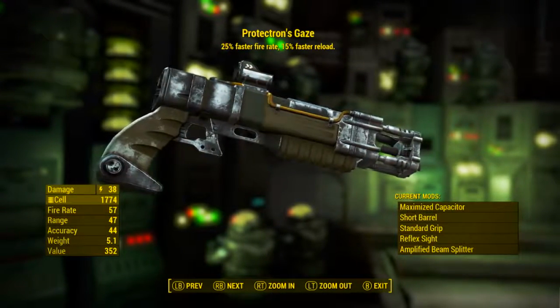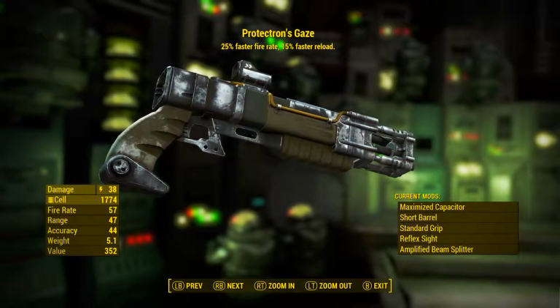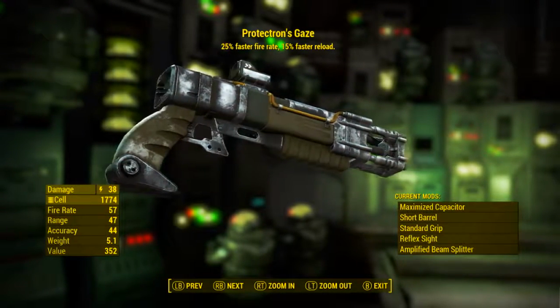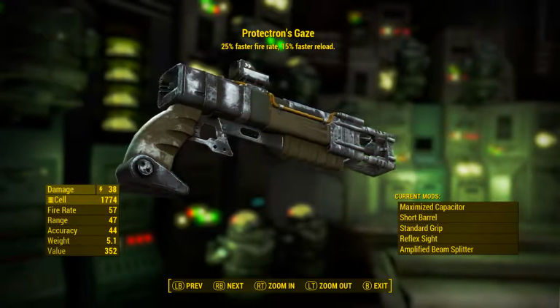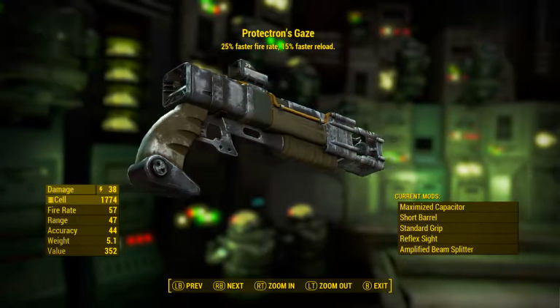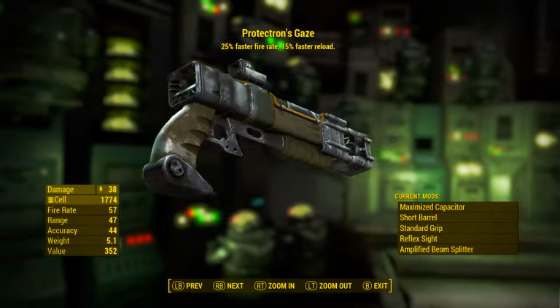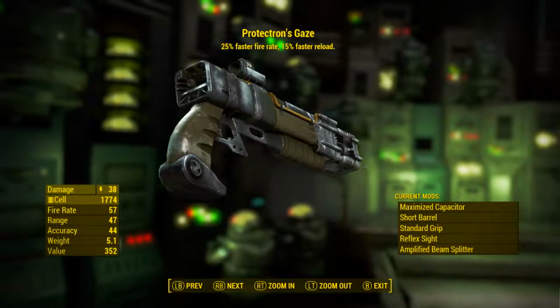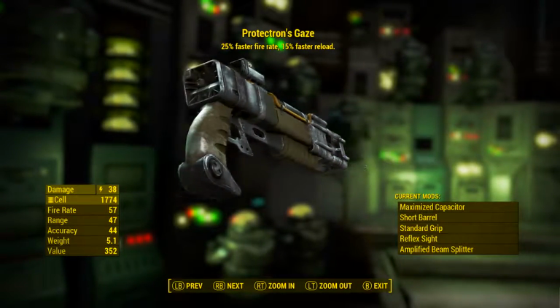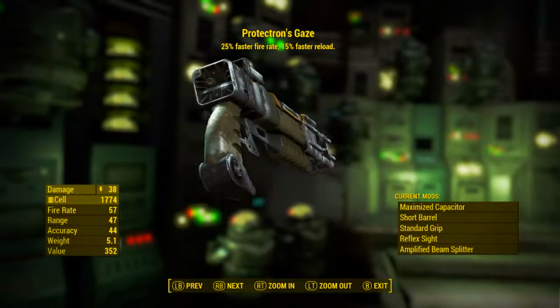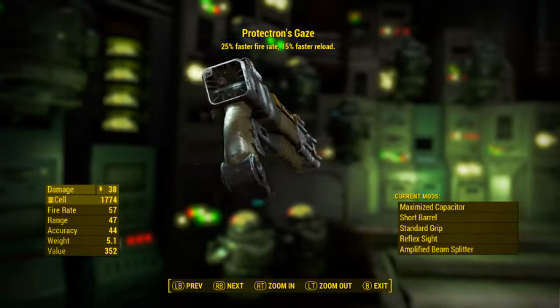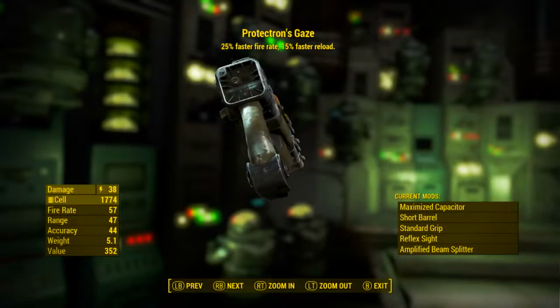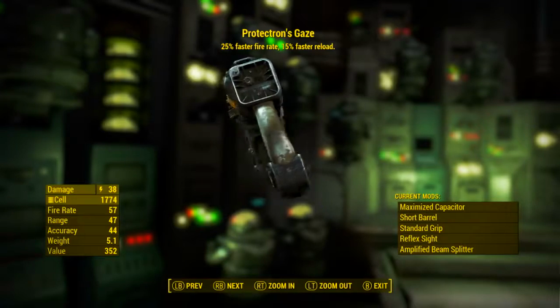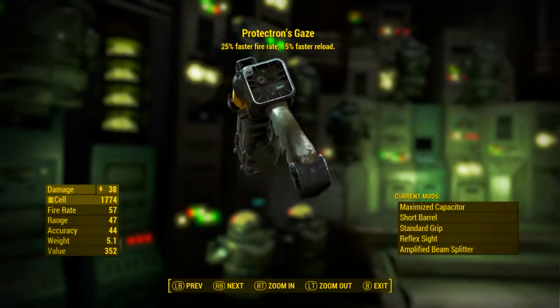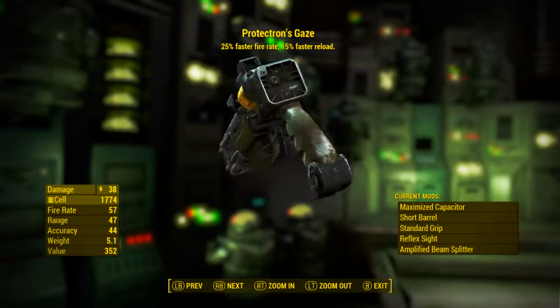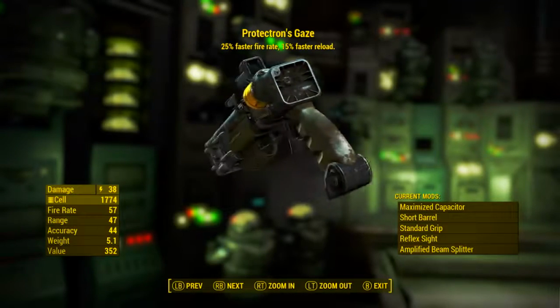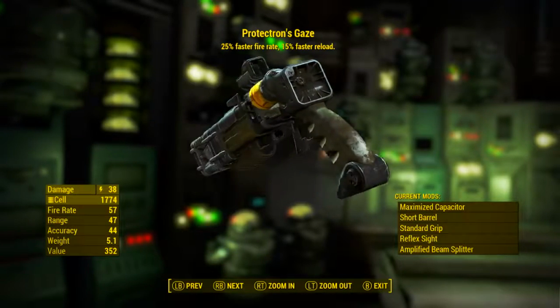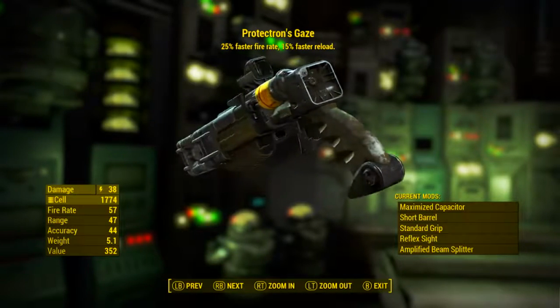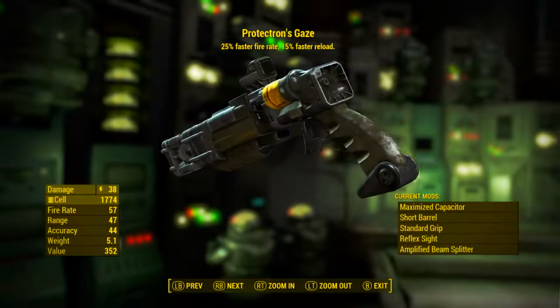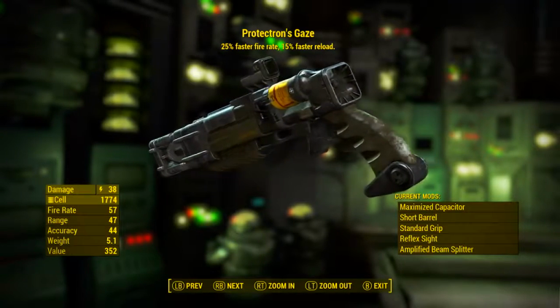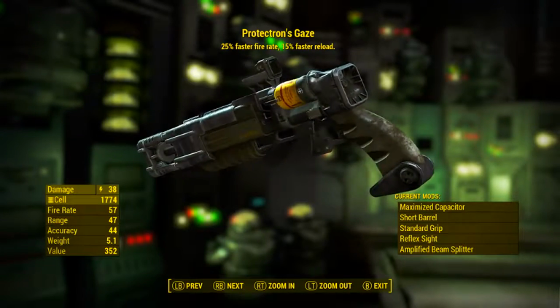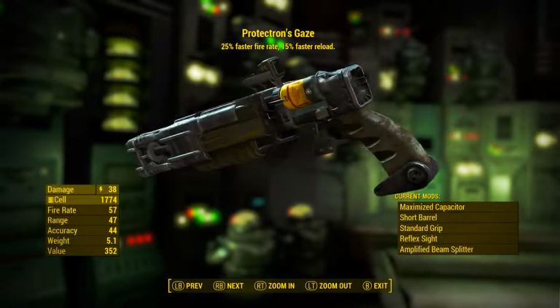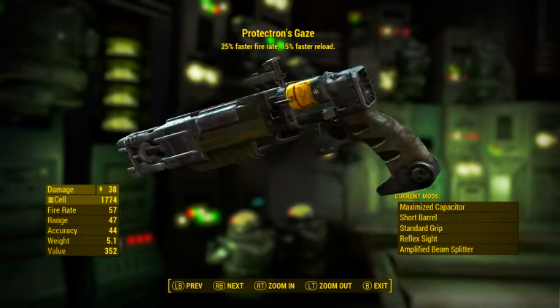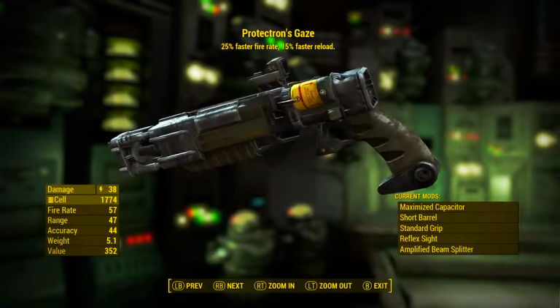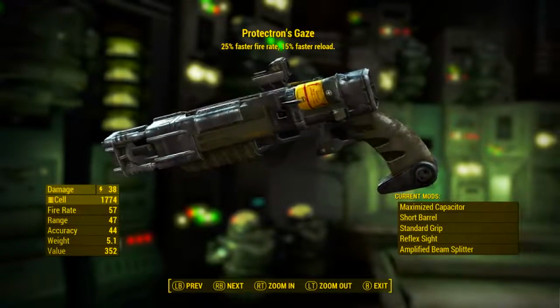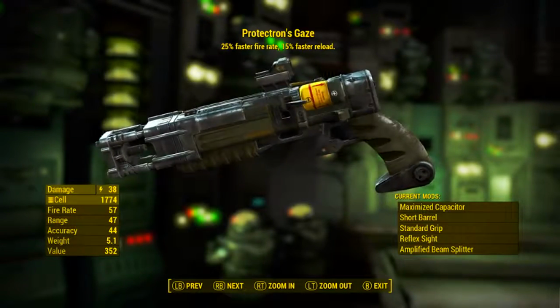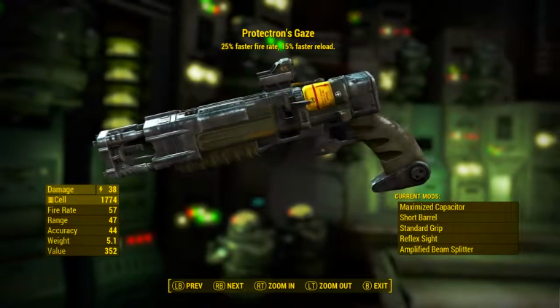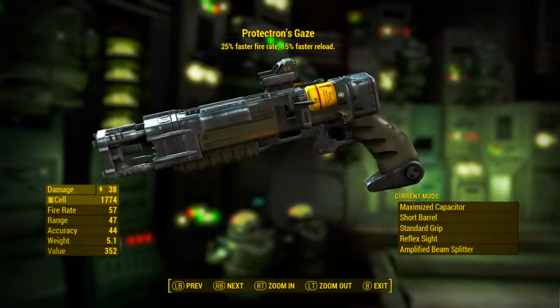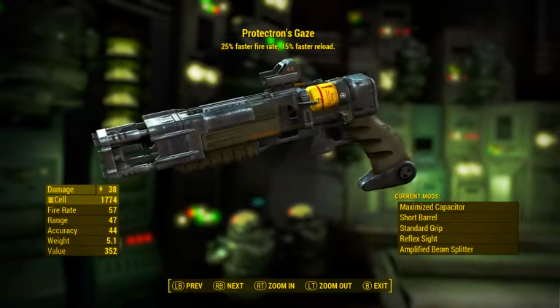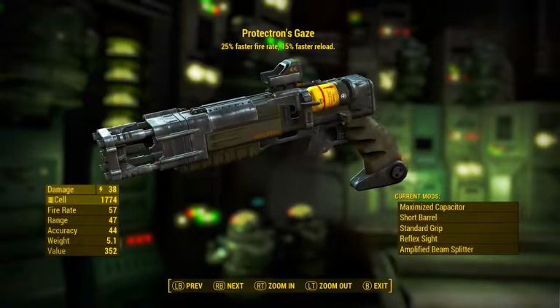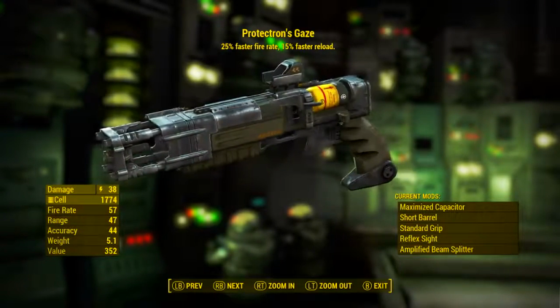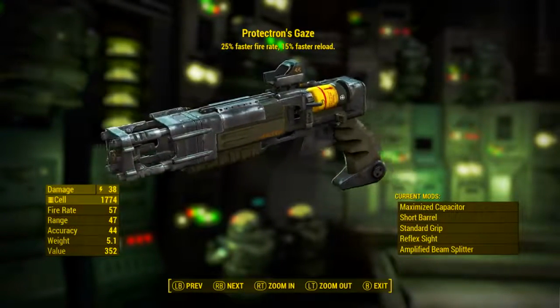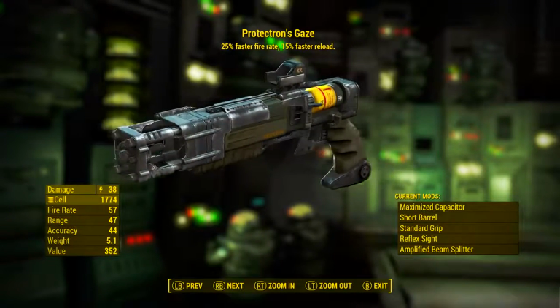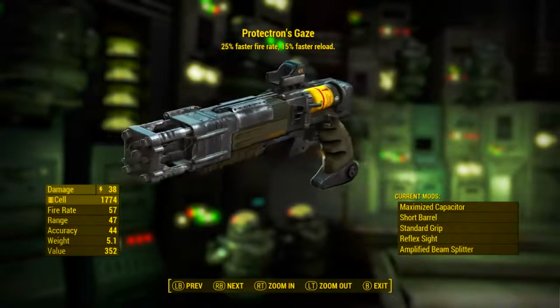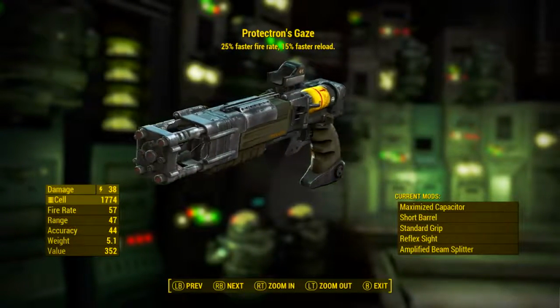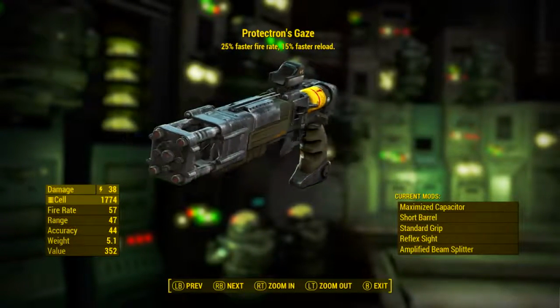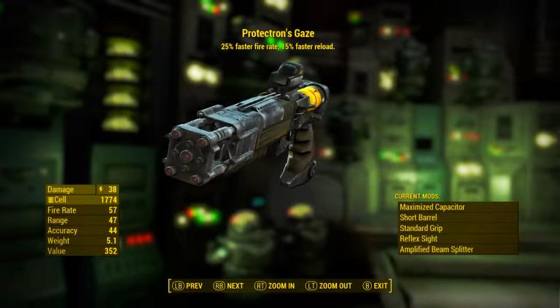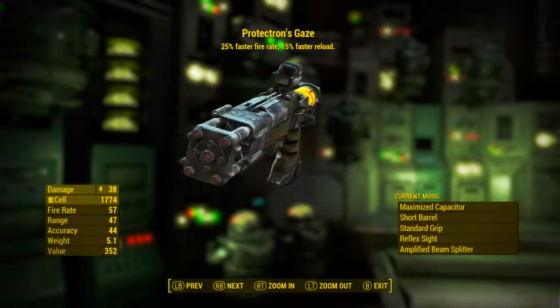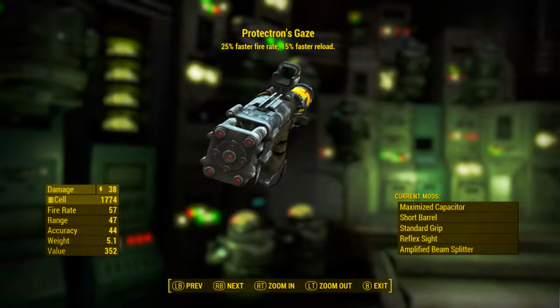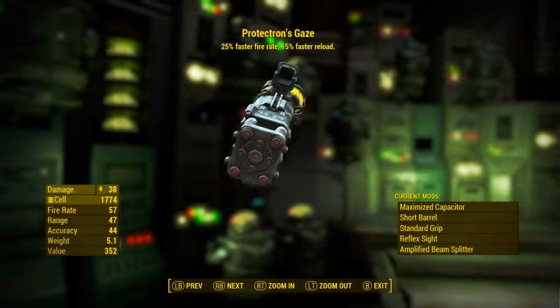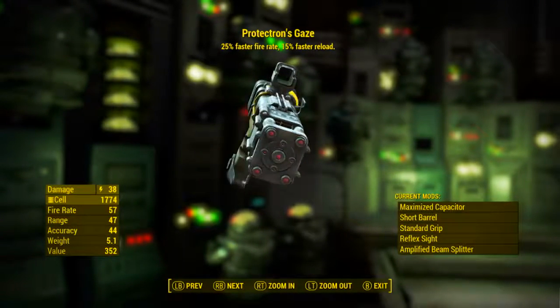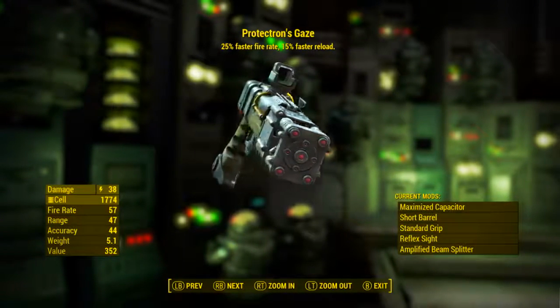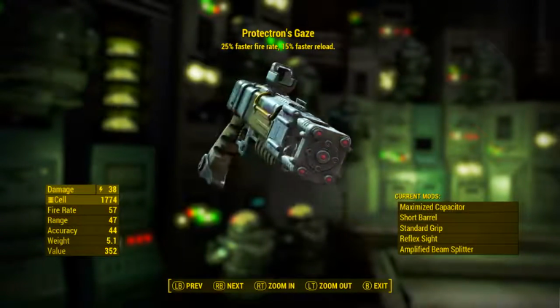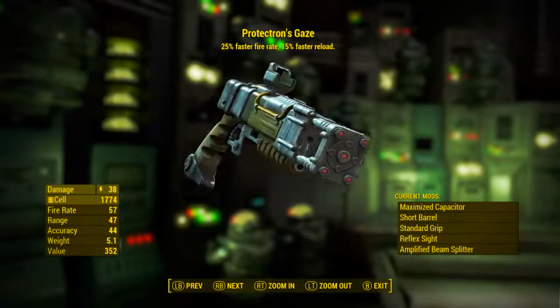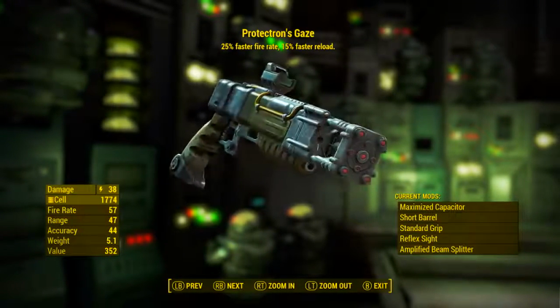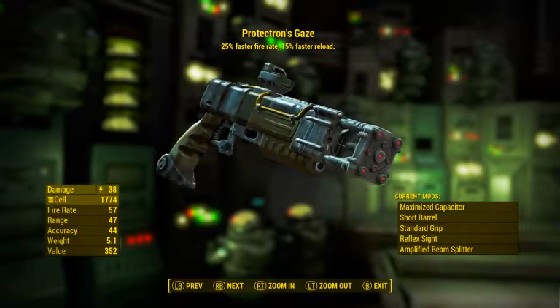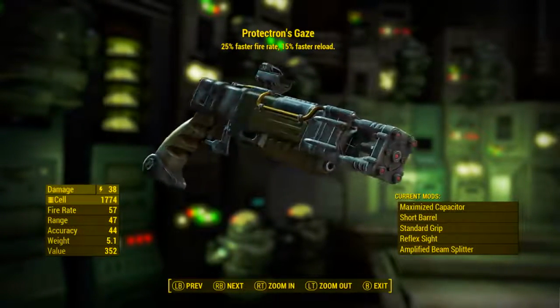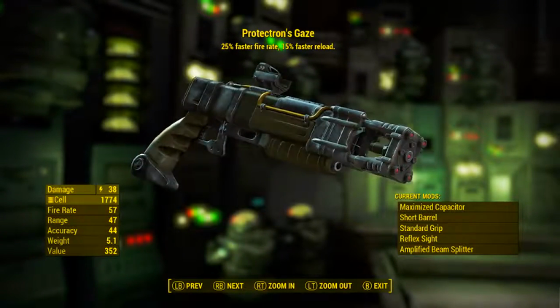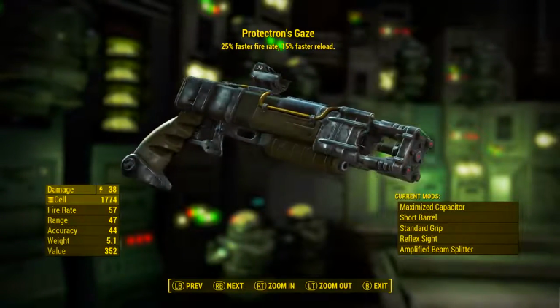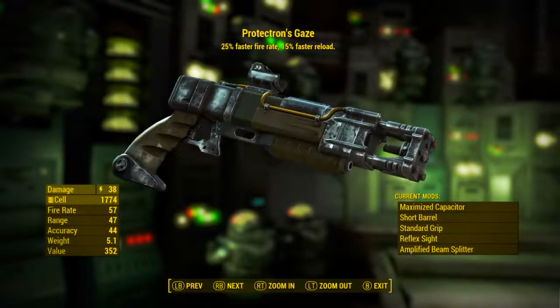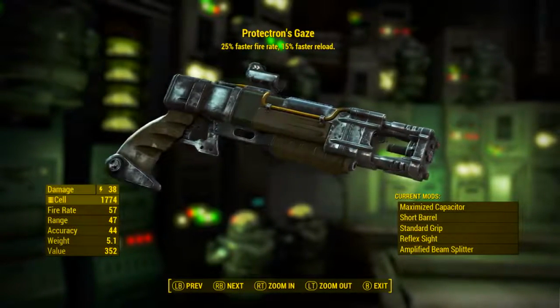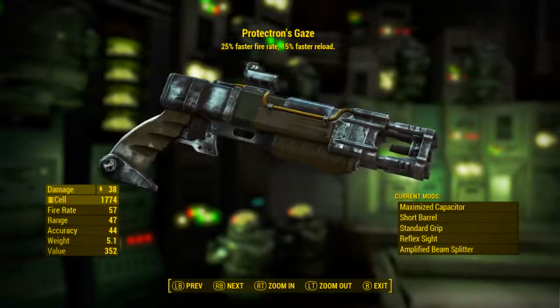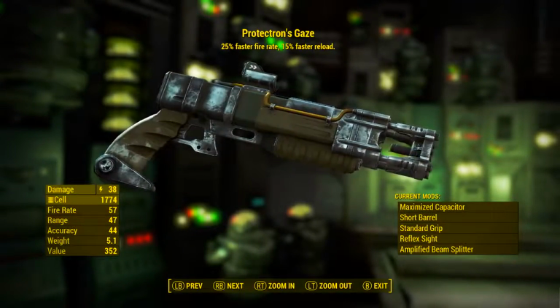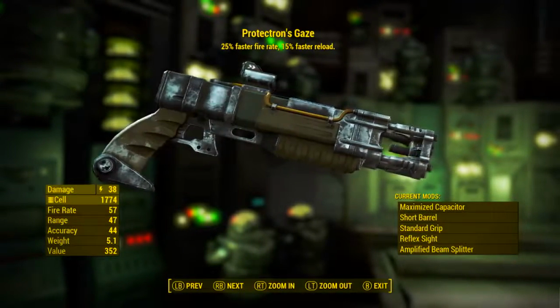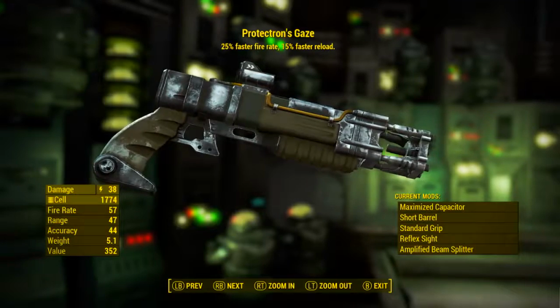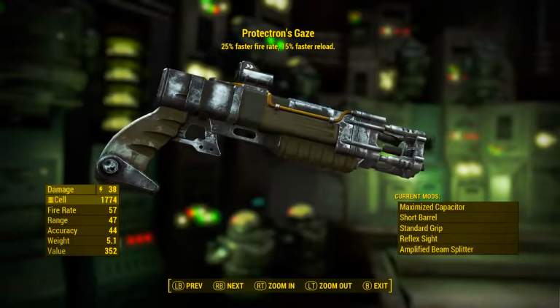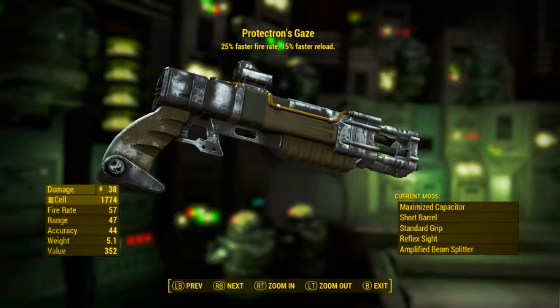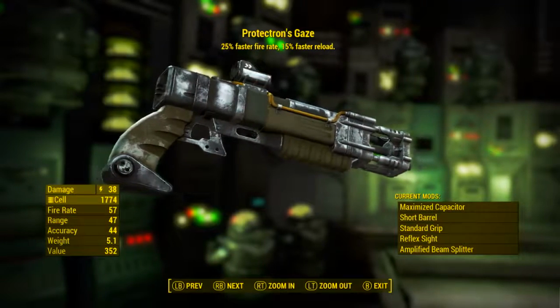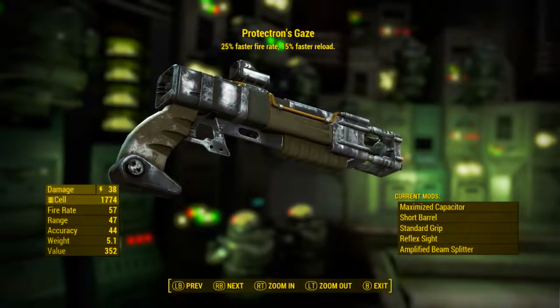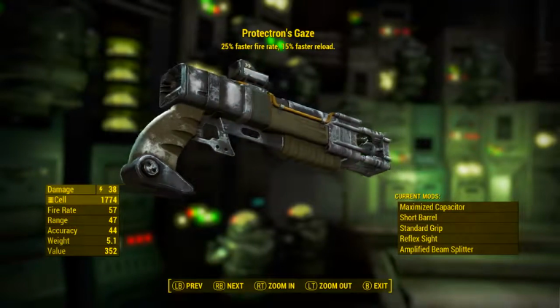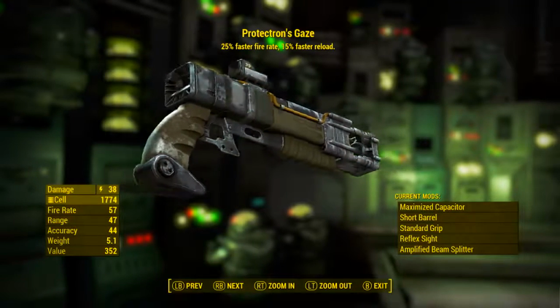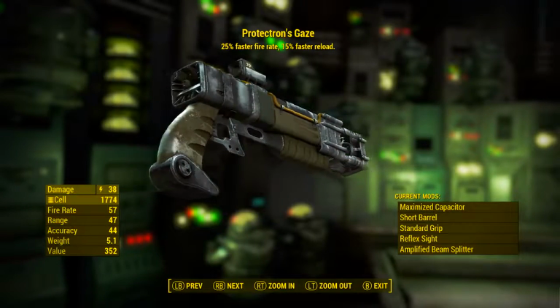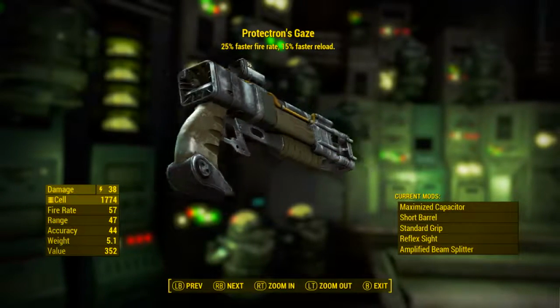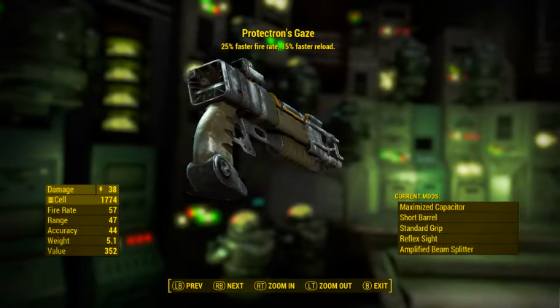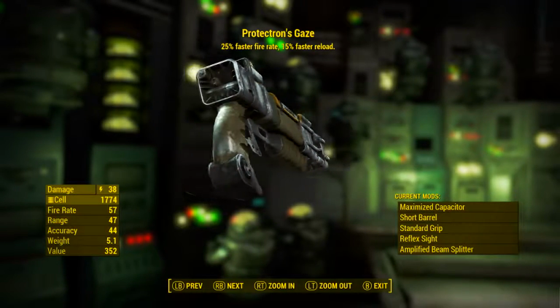When you first pick it up it will always come with these modifications: the maximized capacitor, the short barrel, the standard grip, the reflex sight, and the amplified beam splitter.